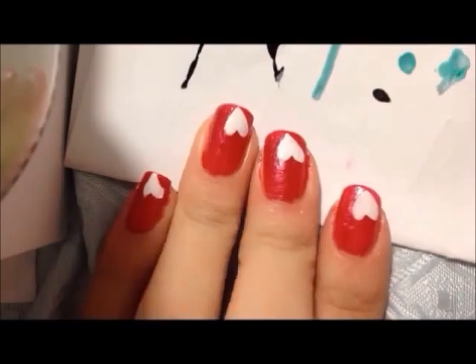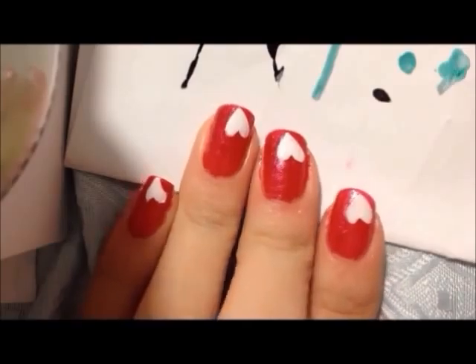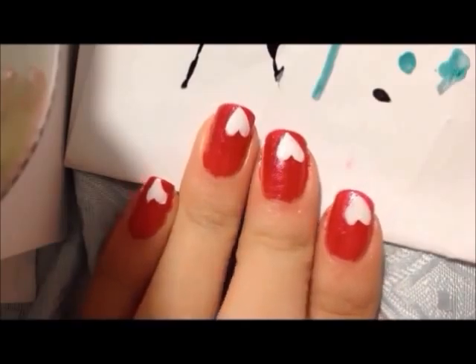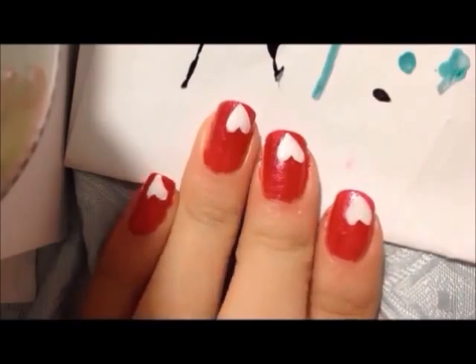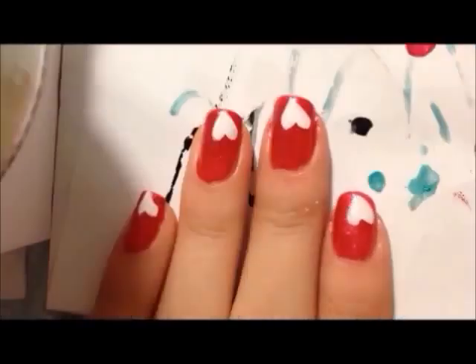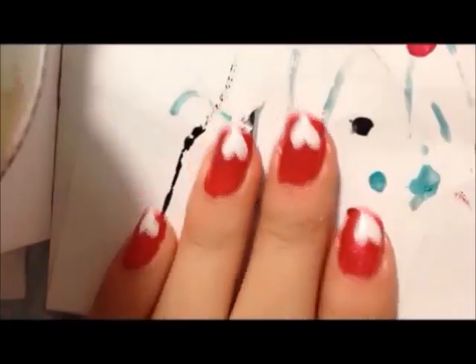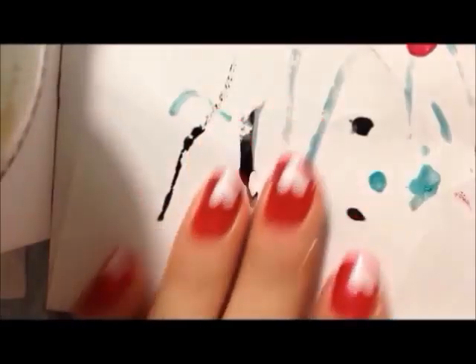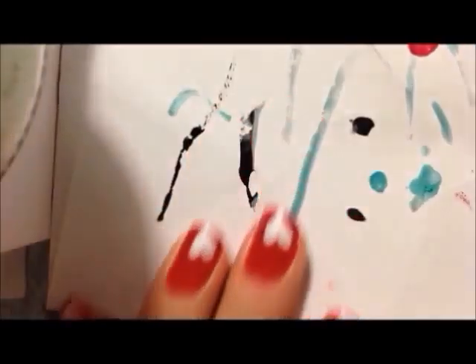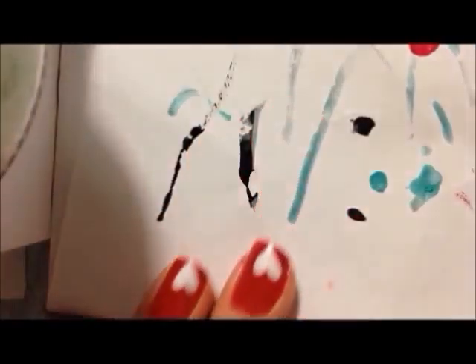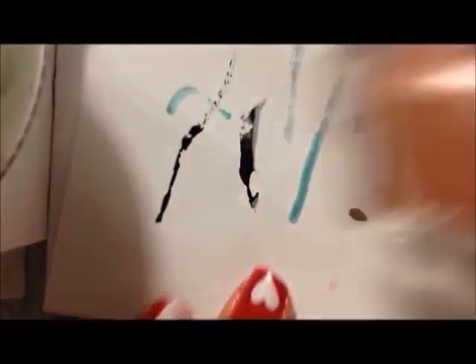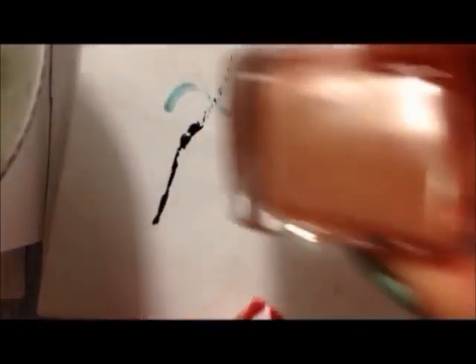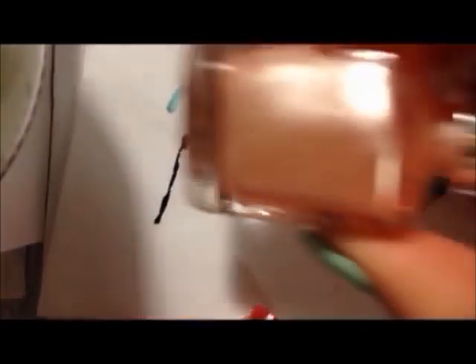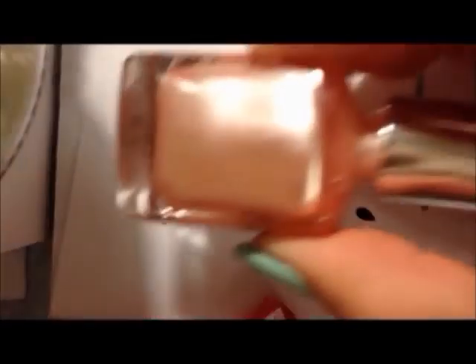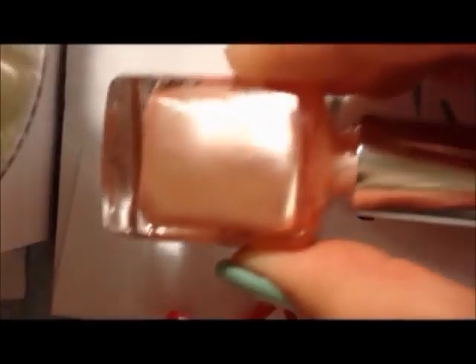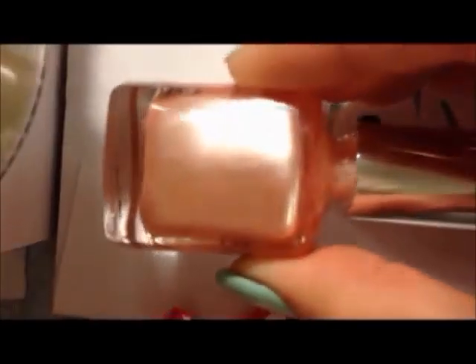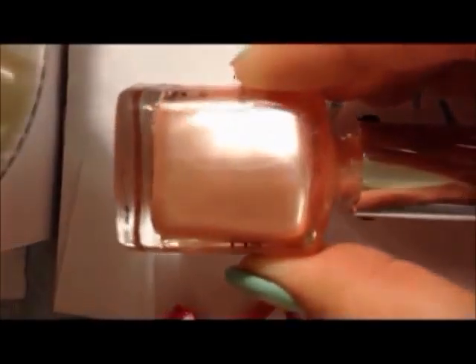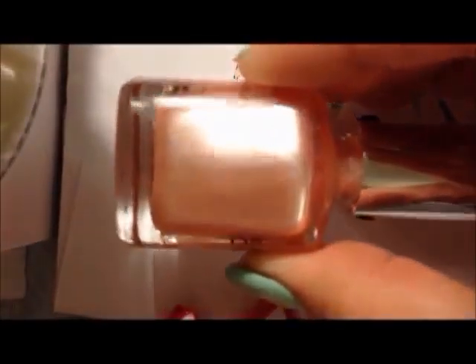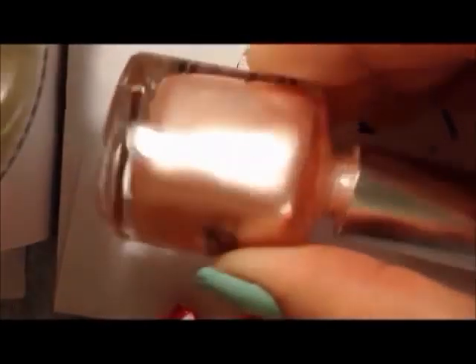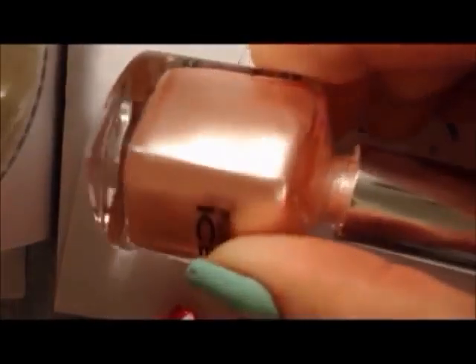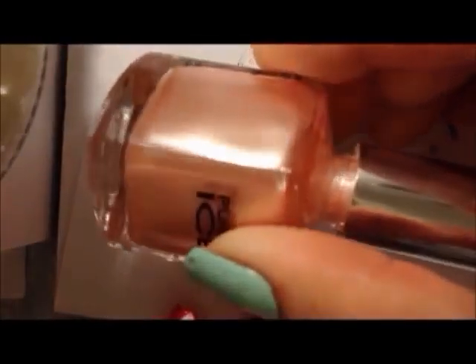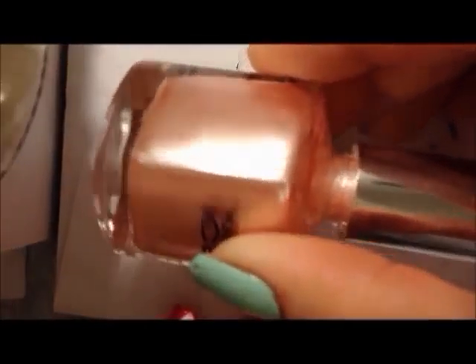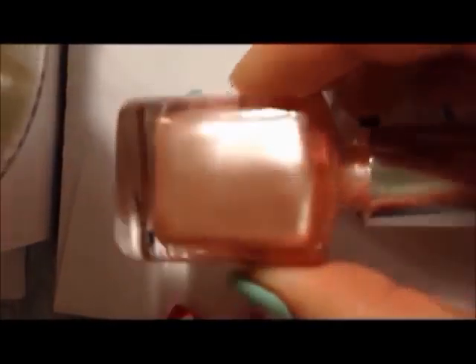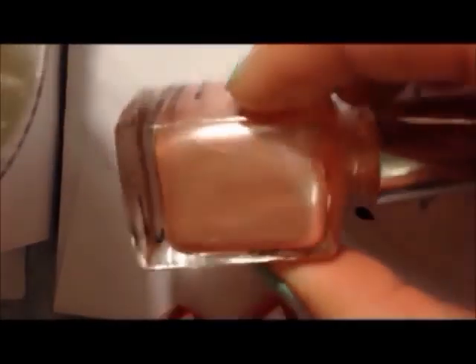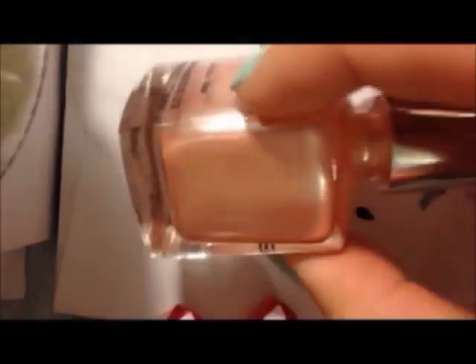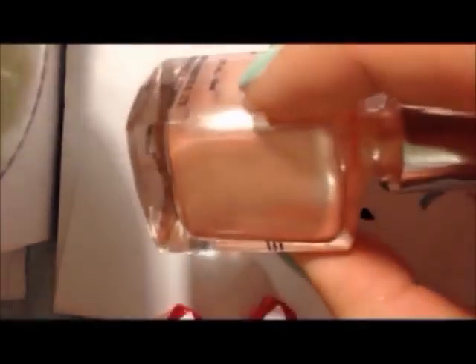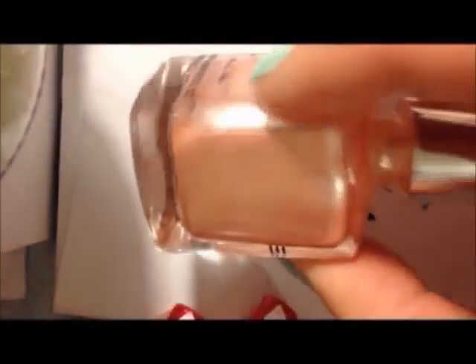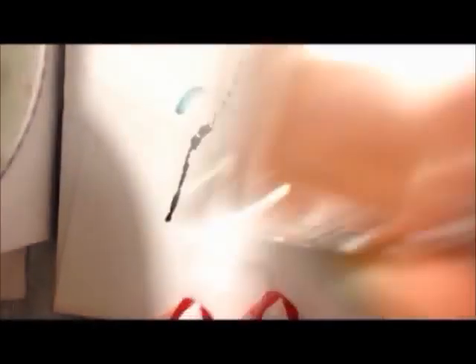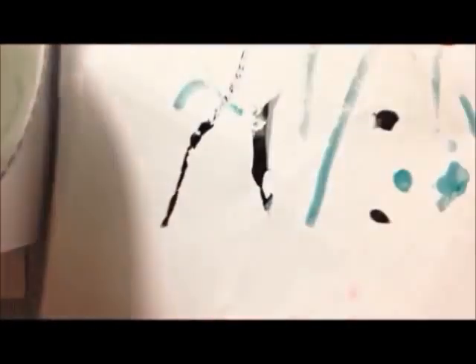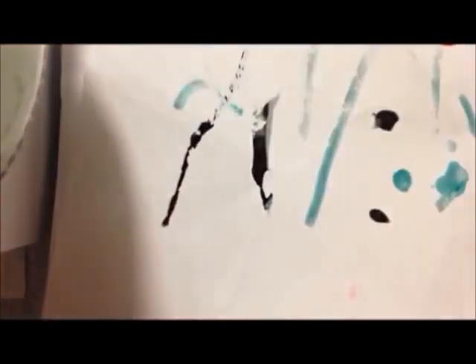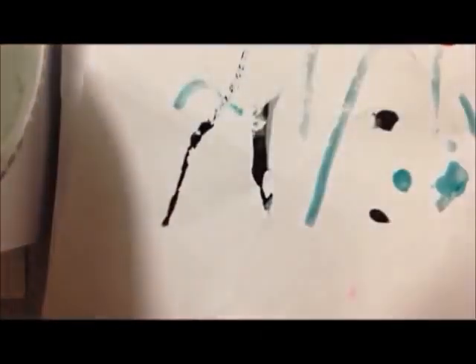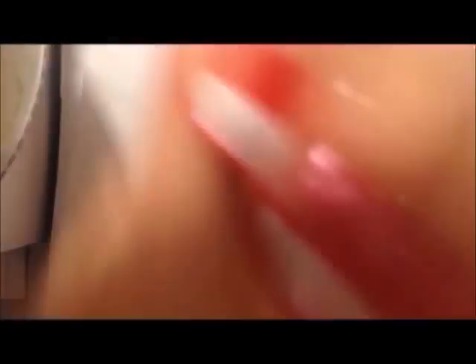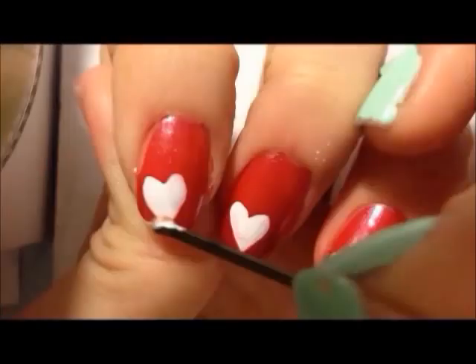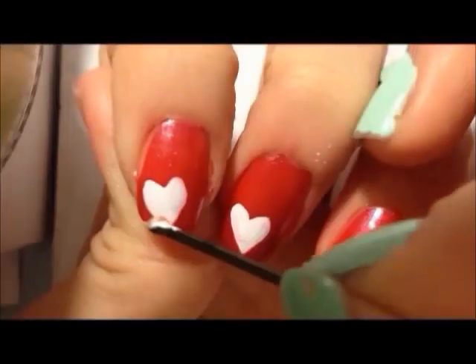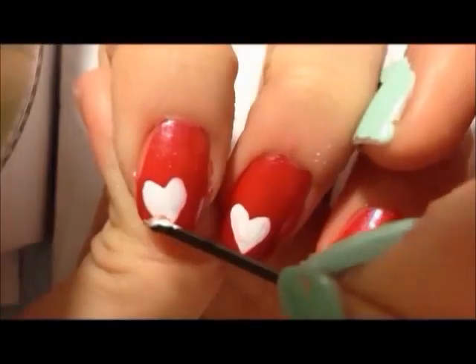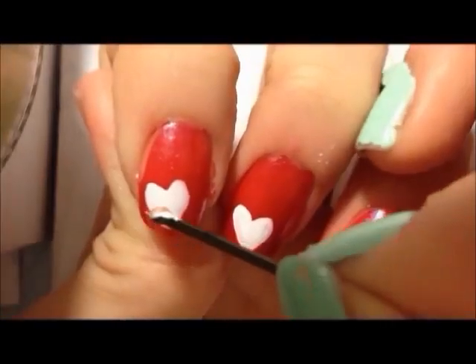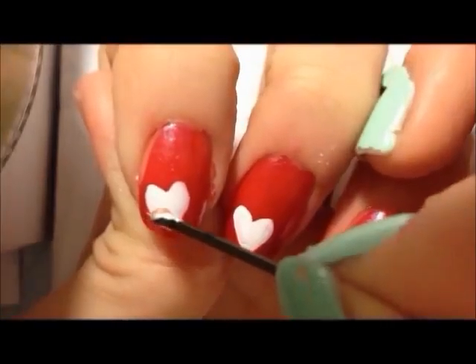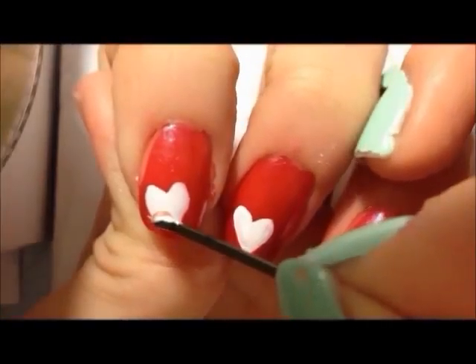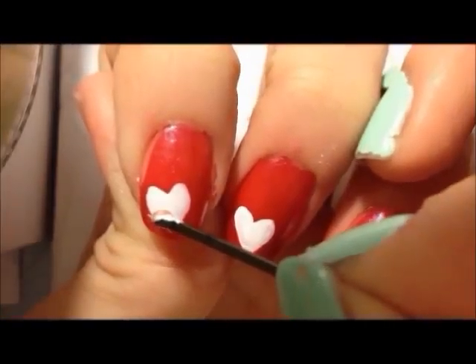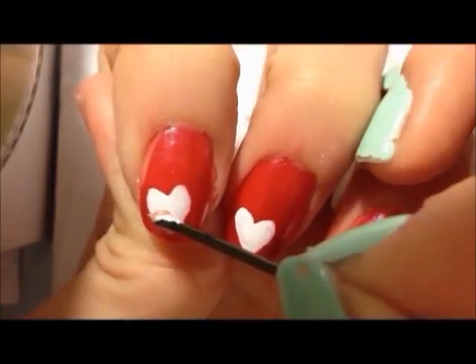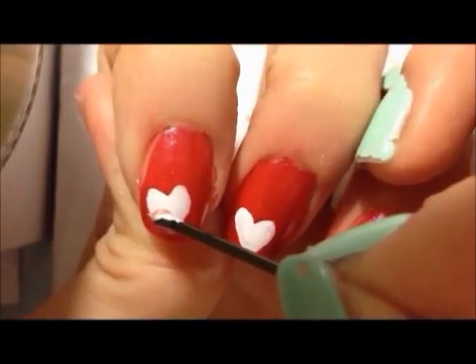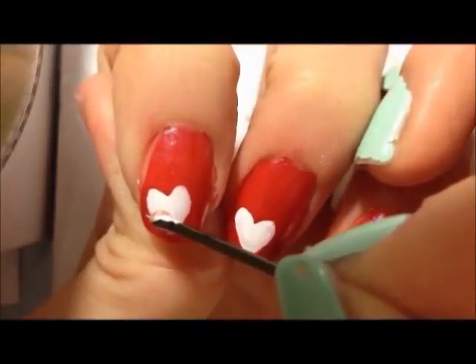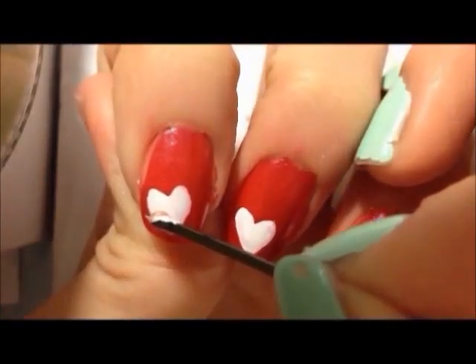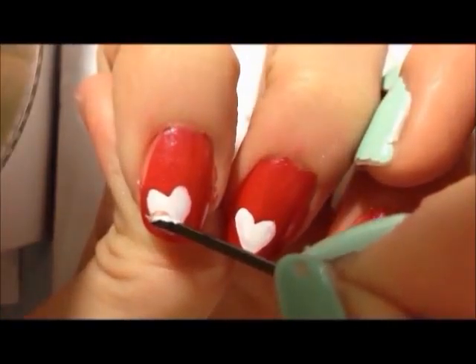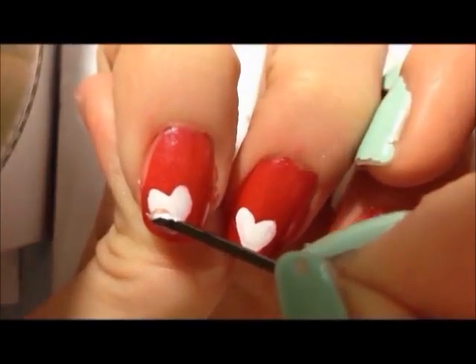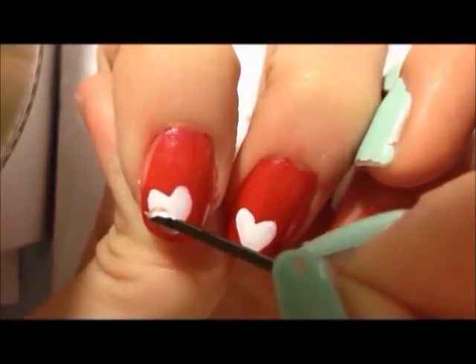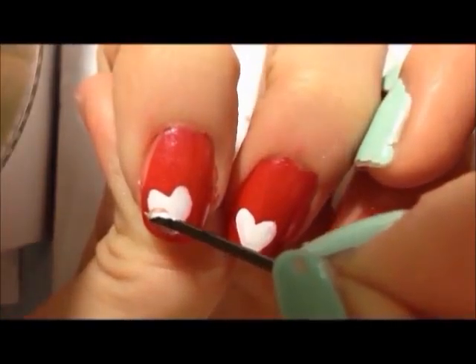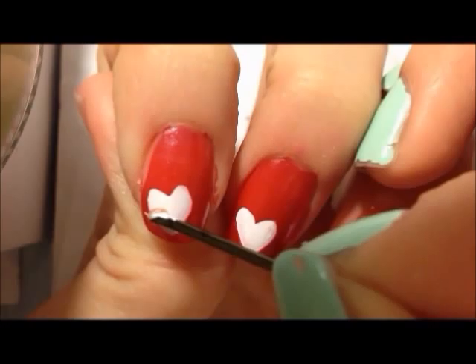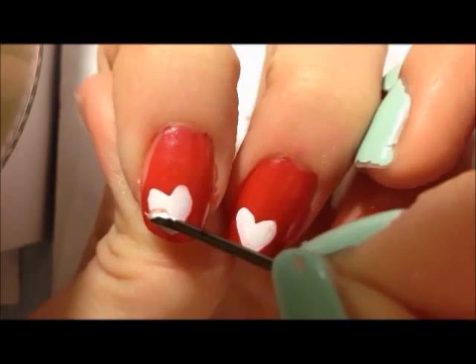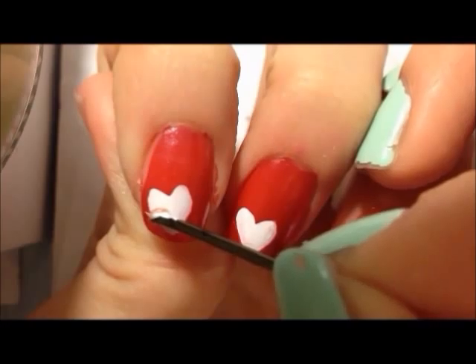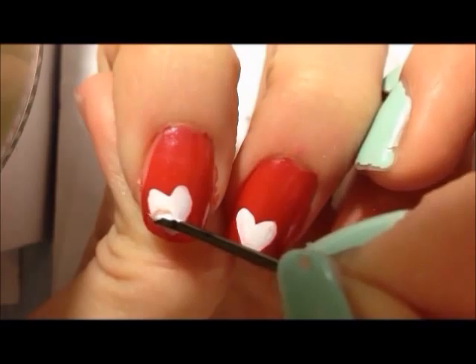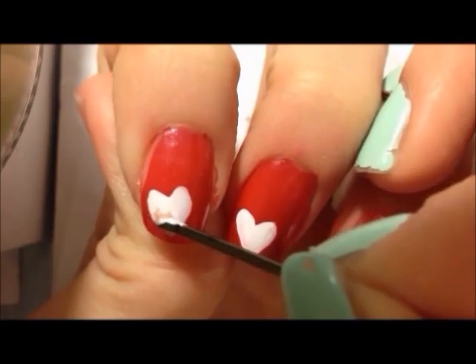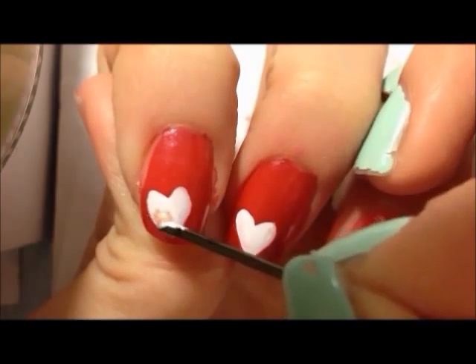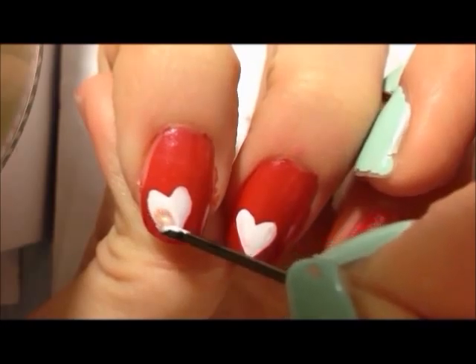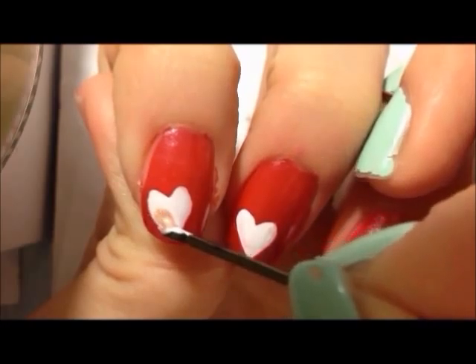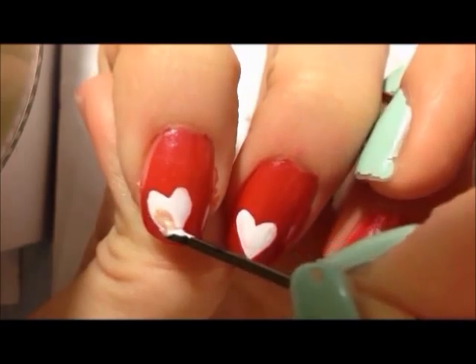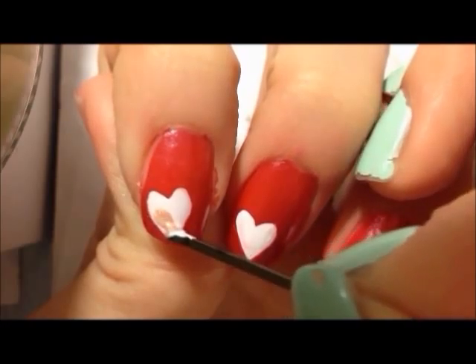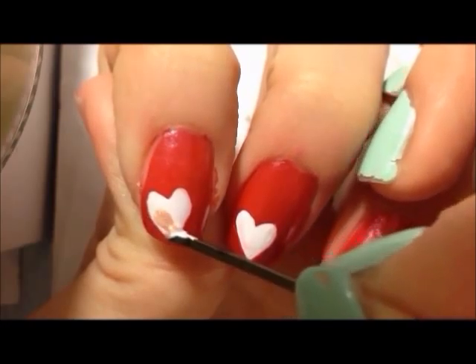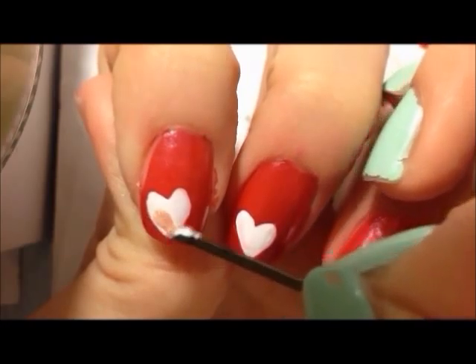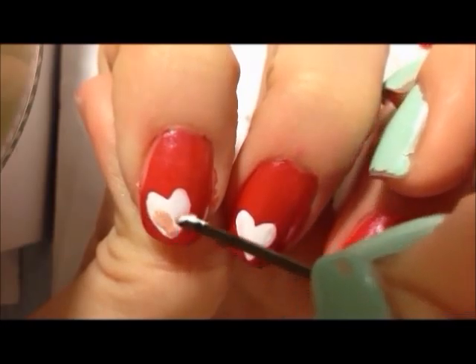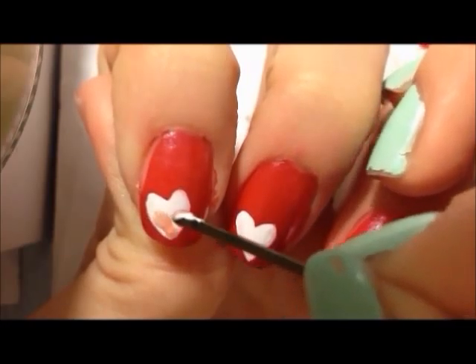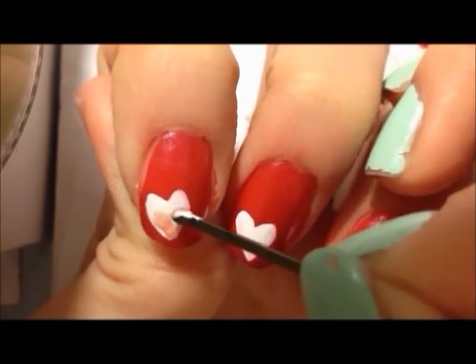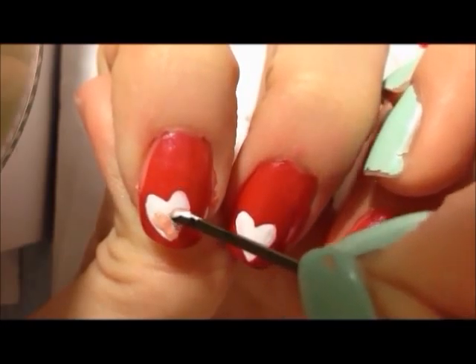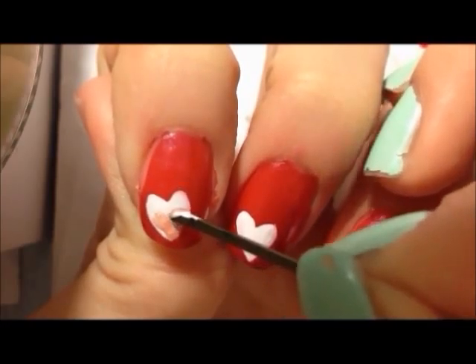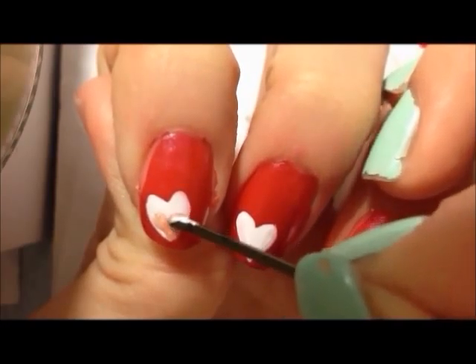Once you've done that, take your pearly pink polish and draw small little hearts inside the white heart.